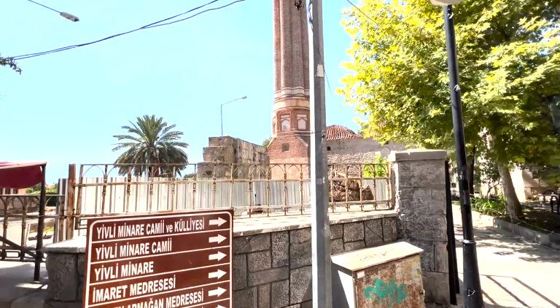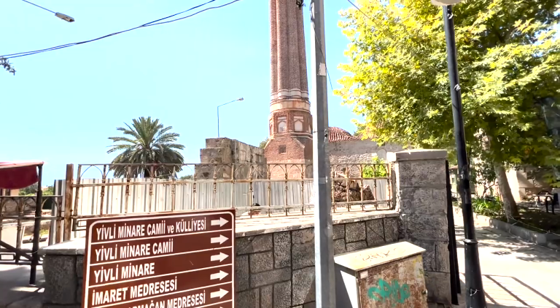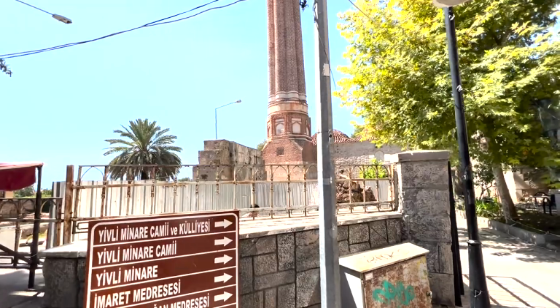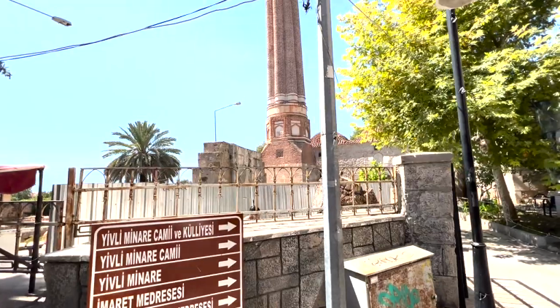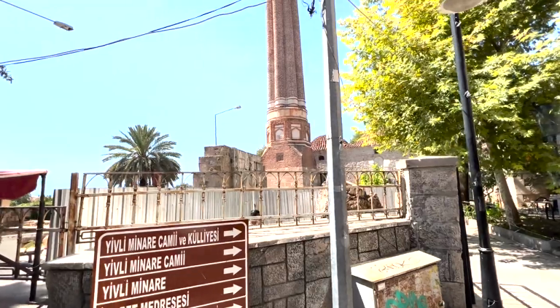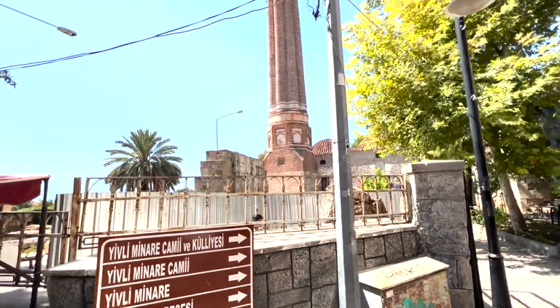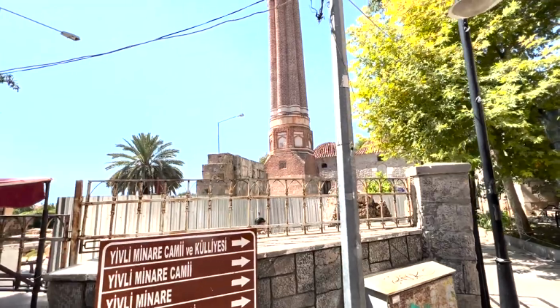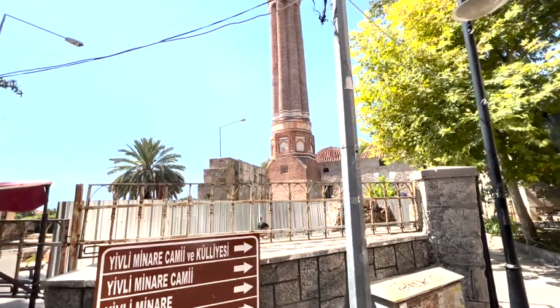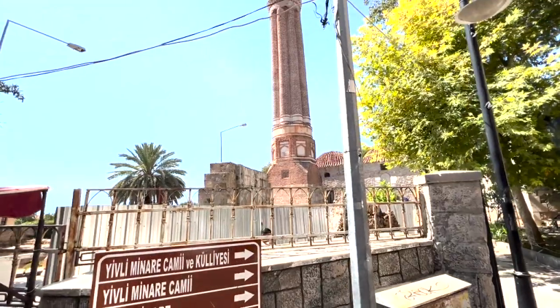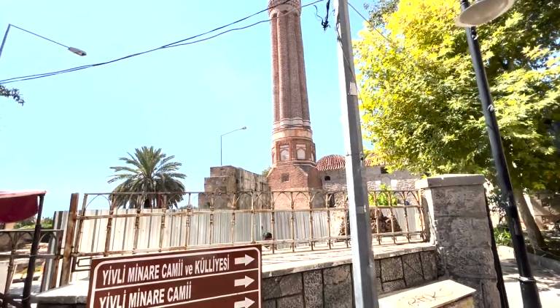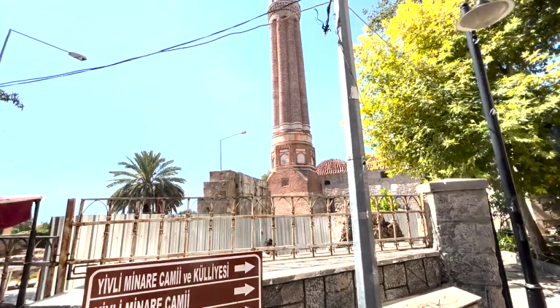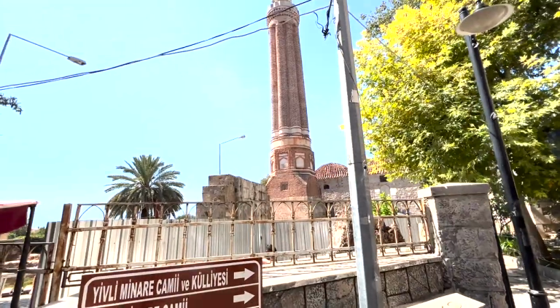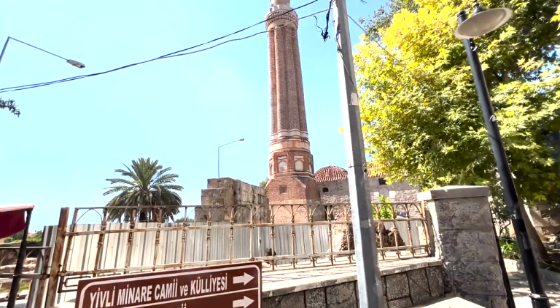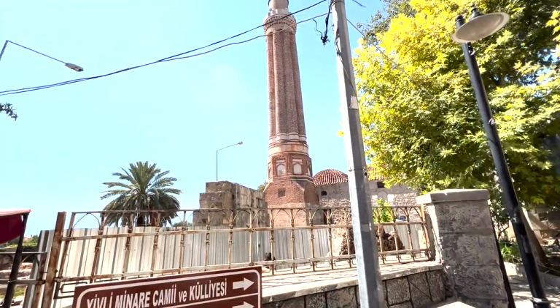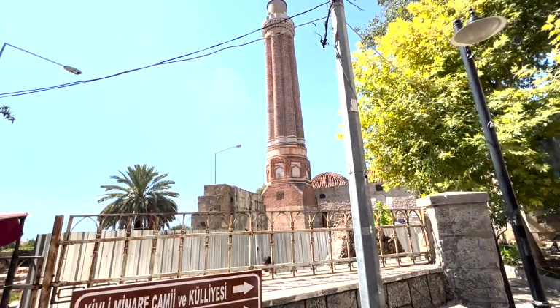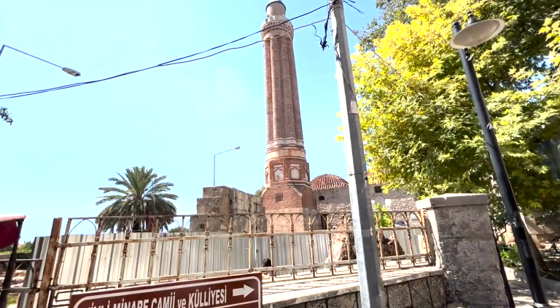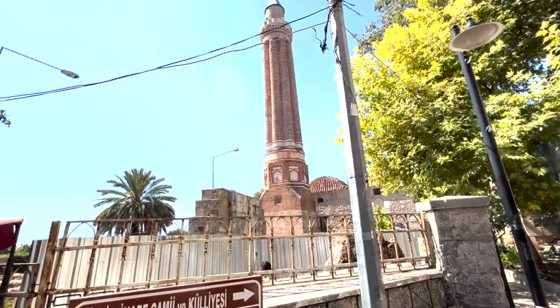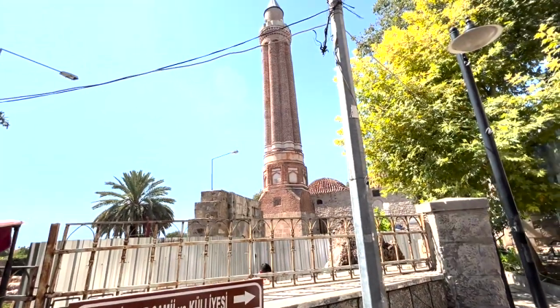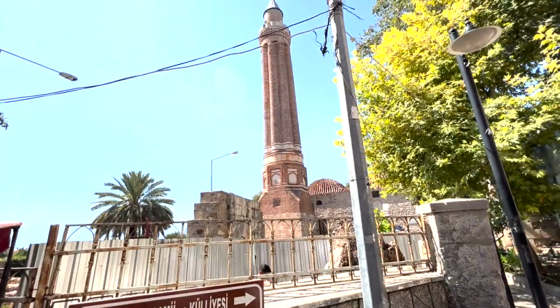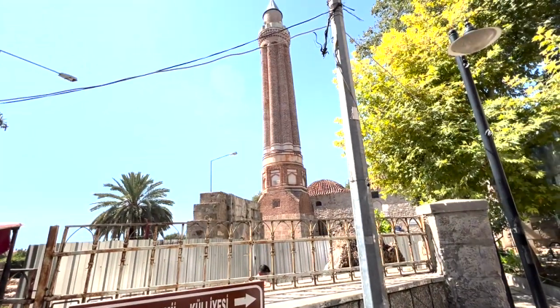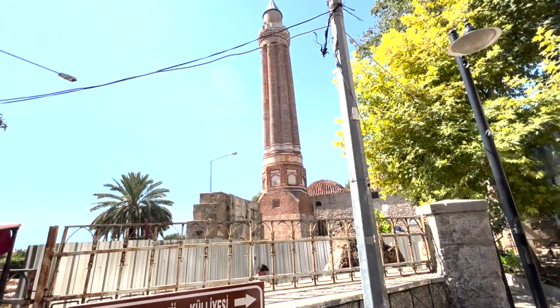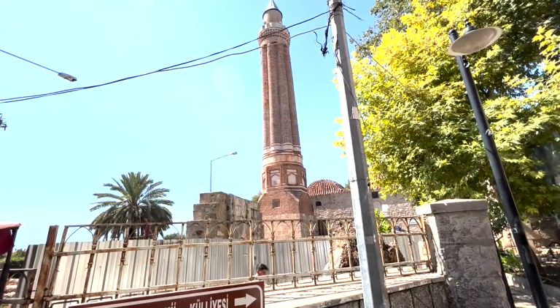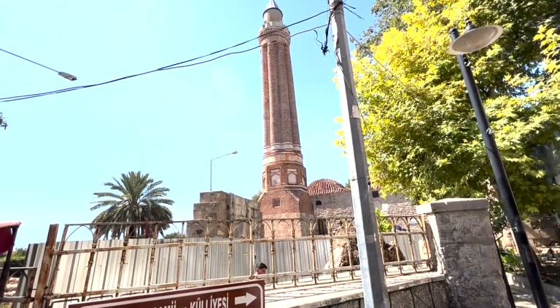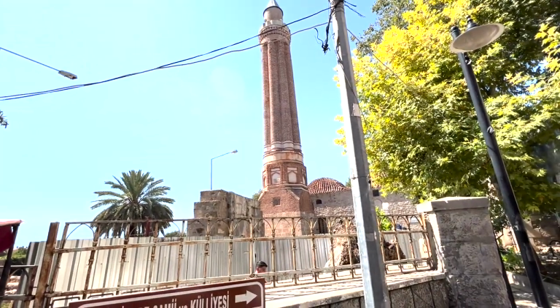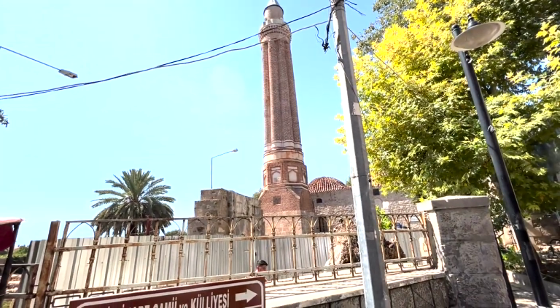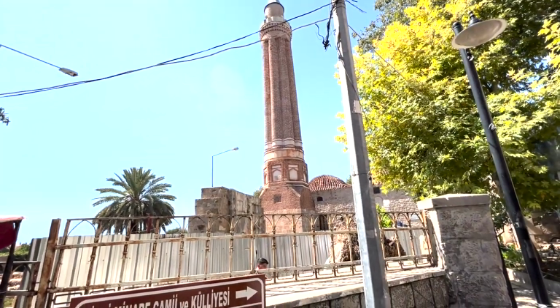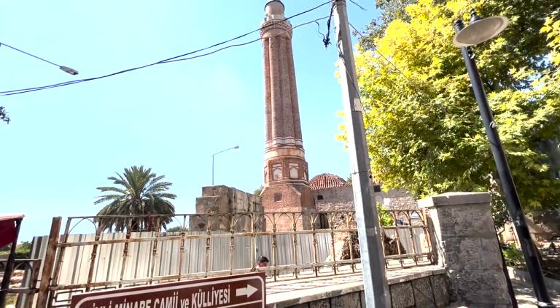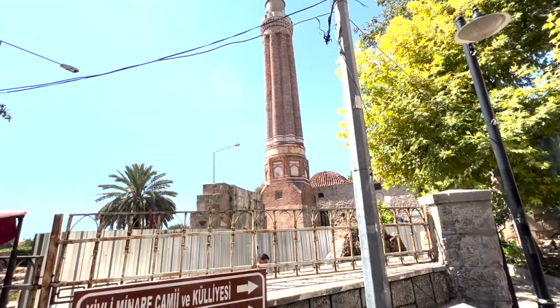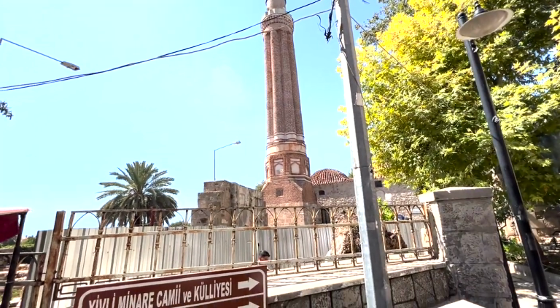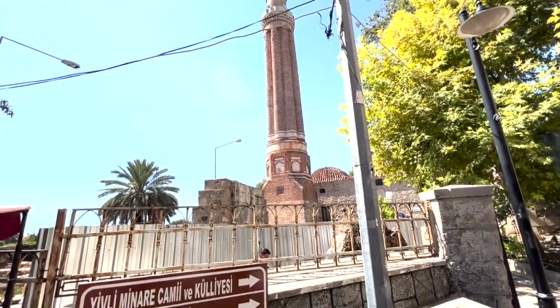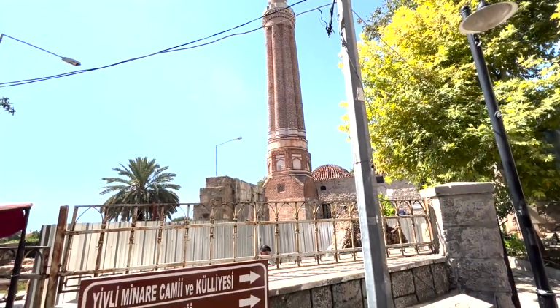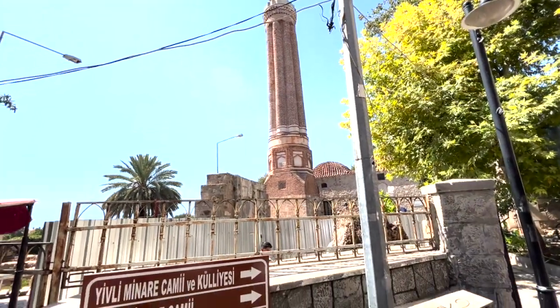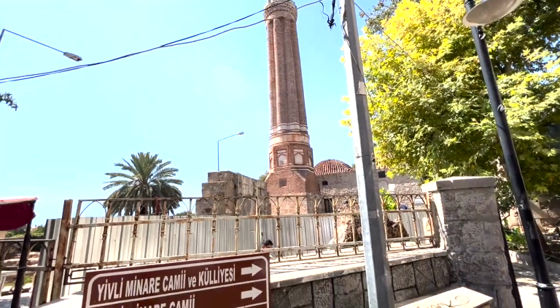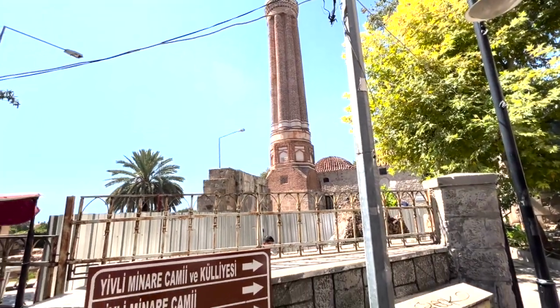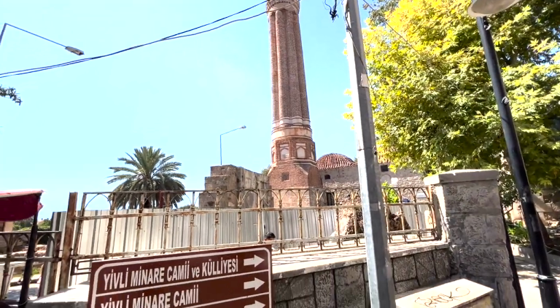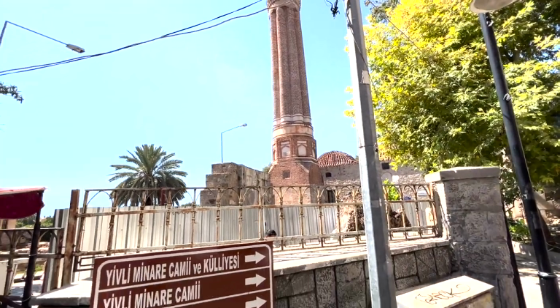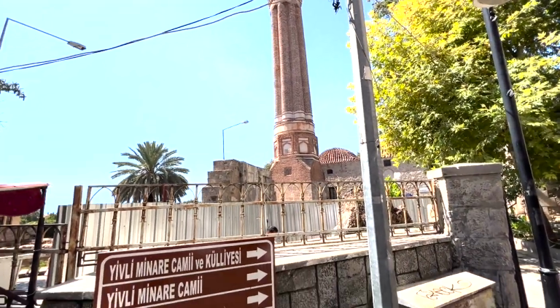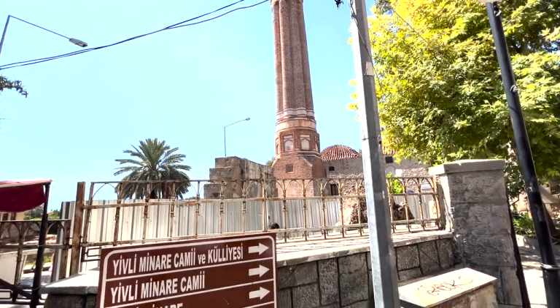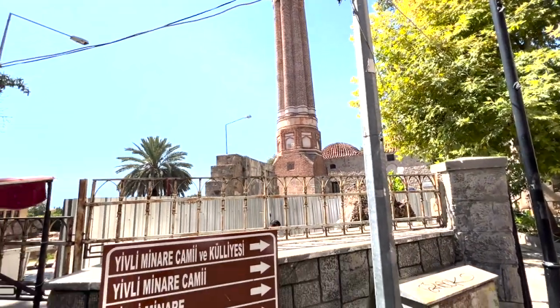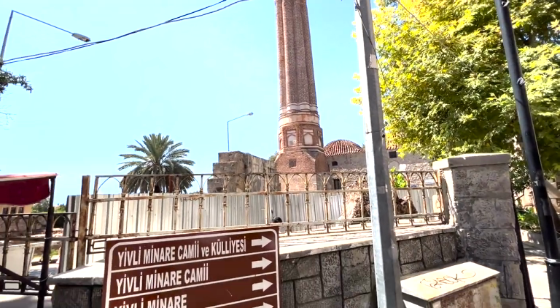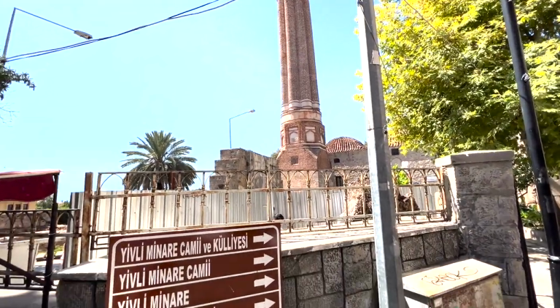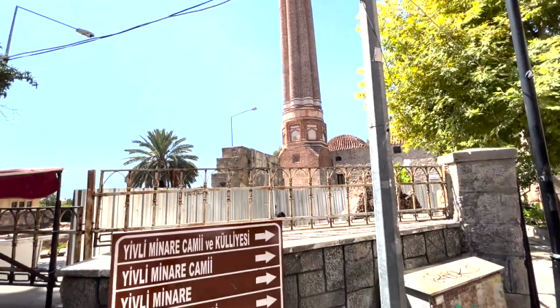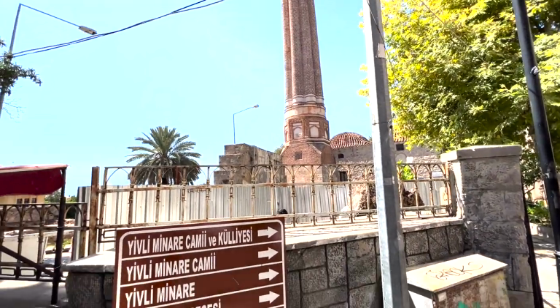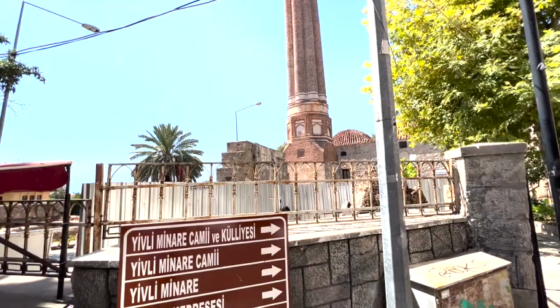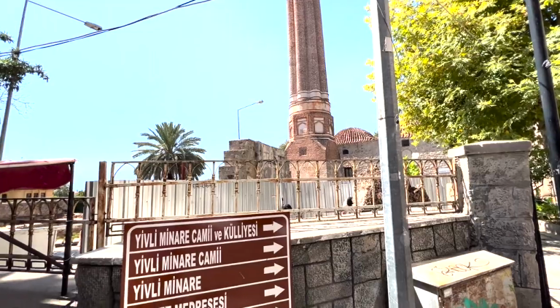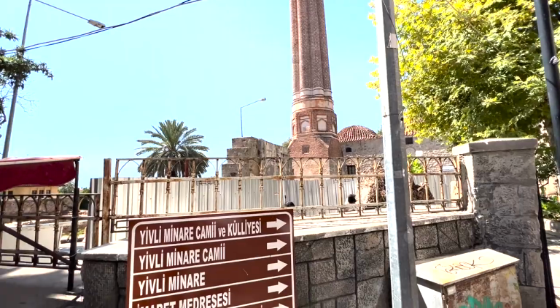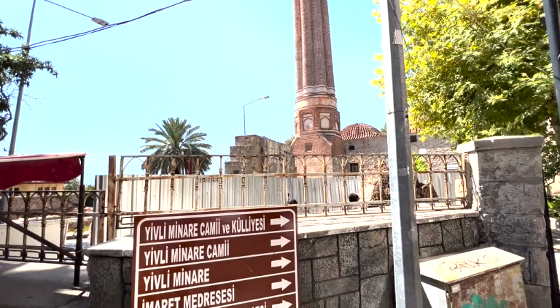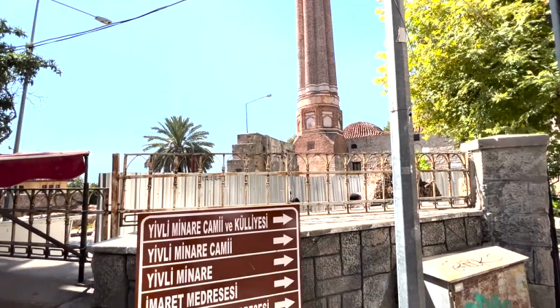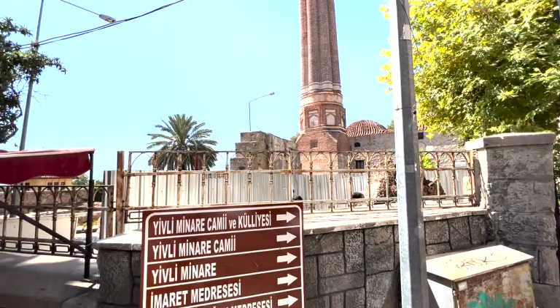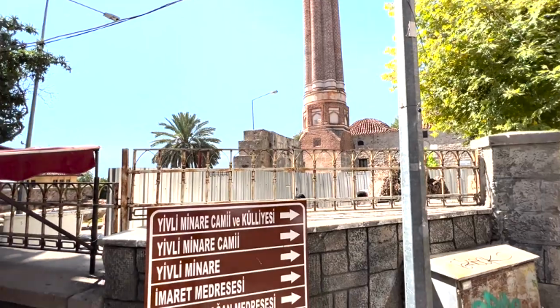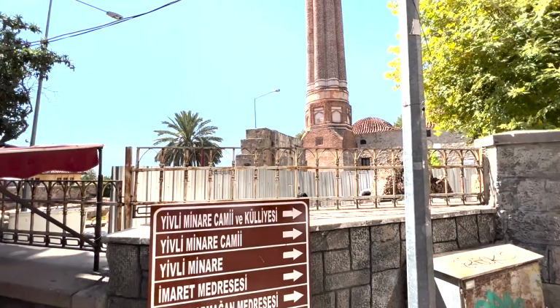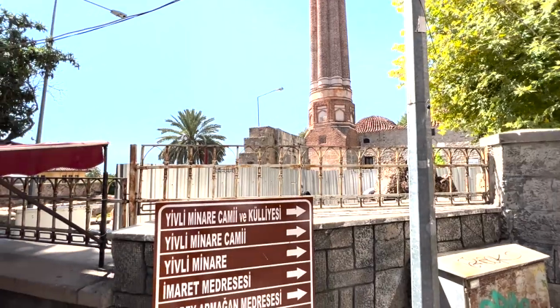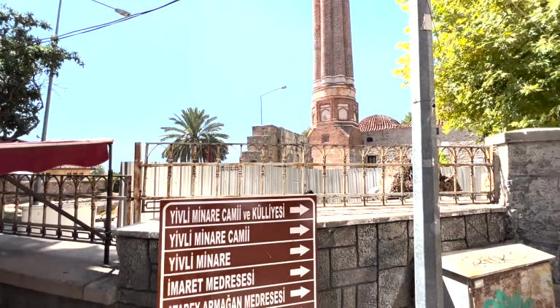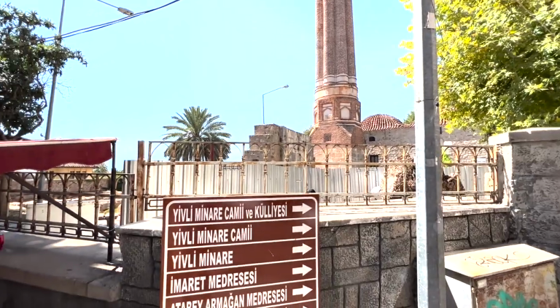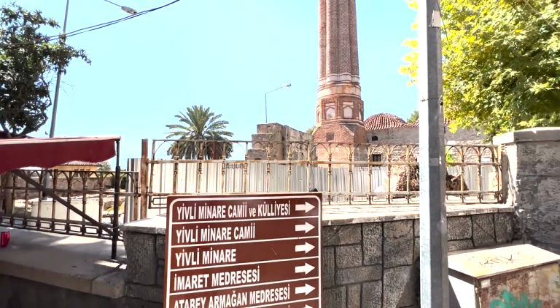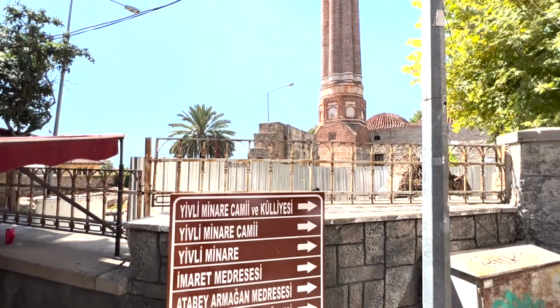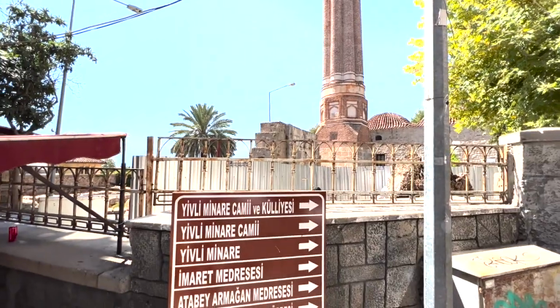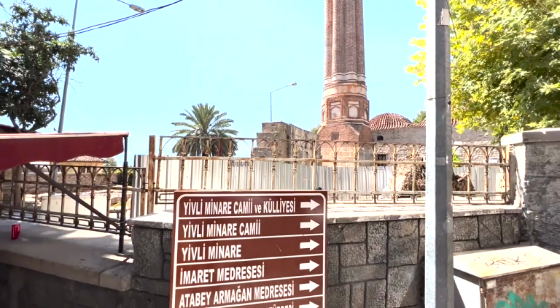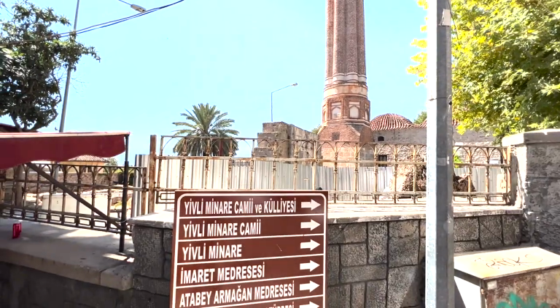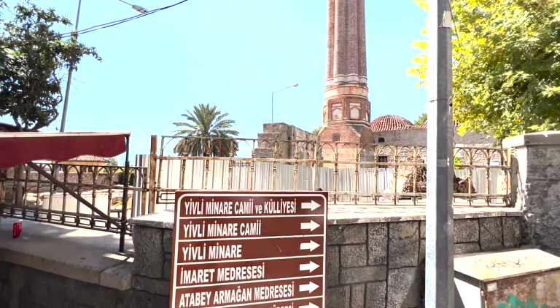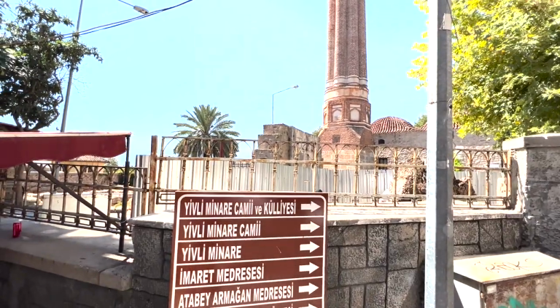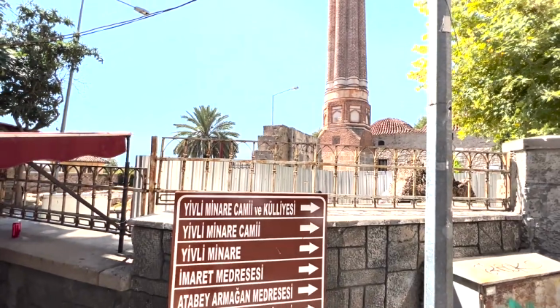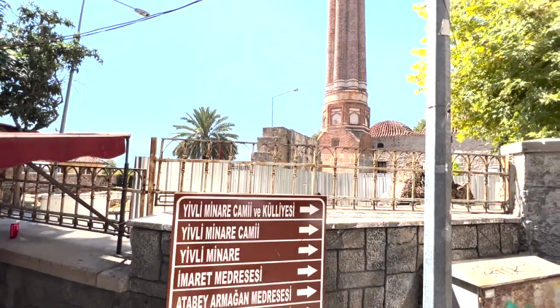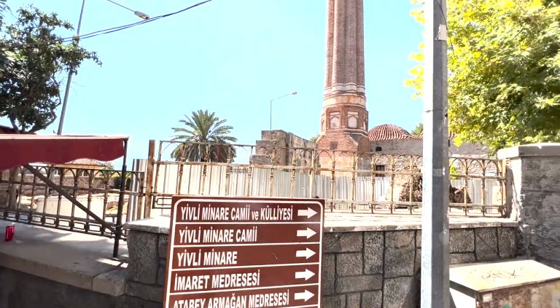So this is Yivli Minare Jami, which is known as the Broken Minaret. This is the Kaleiçi side of Antalya — the old city.